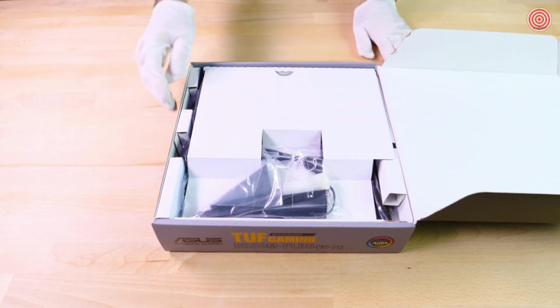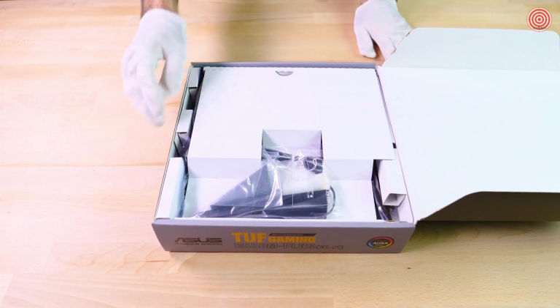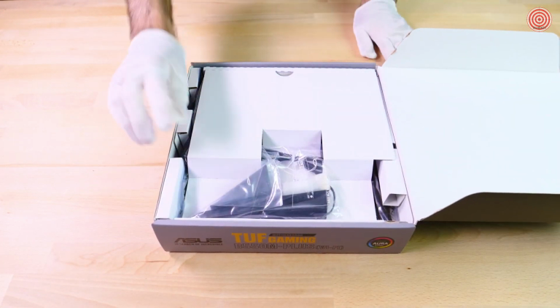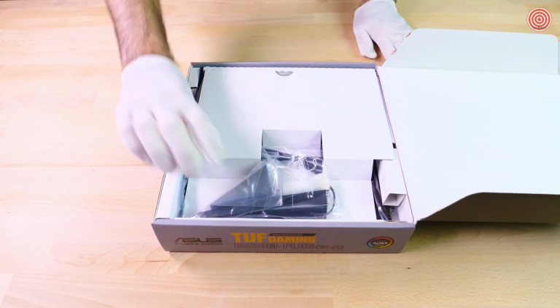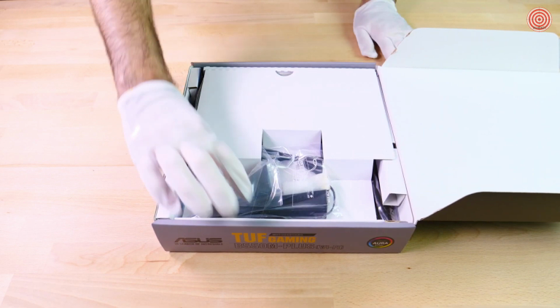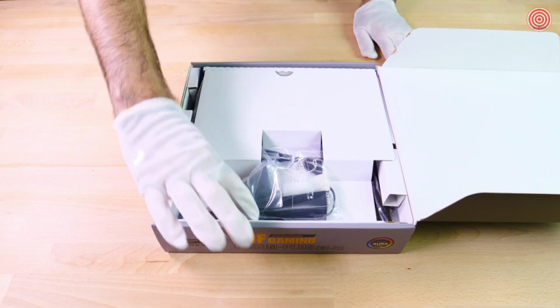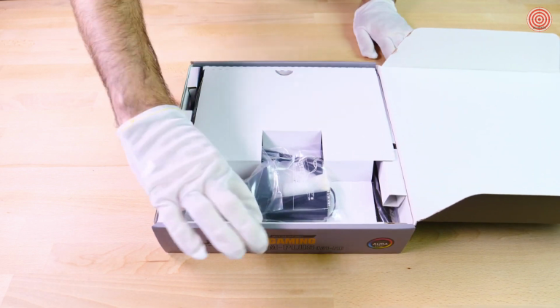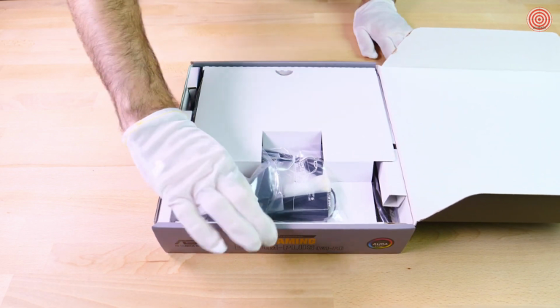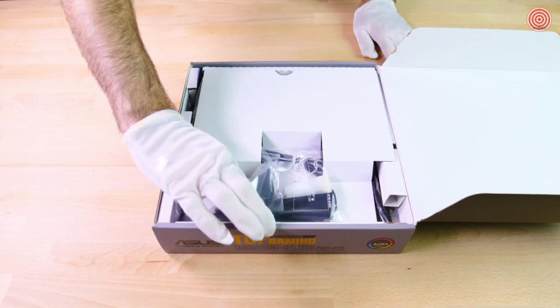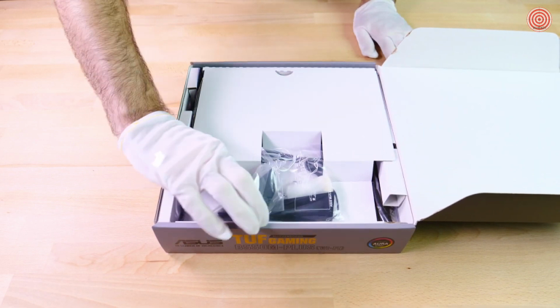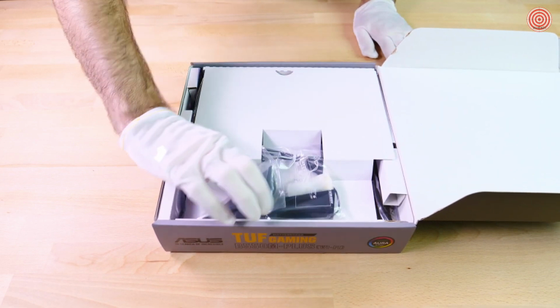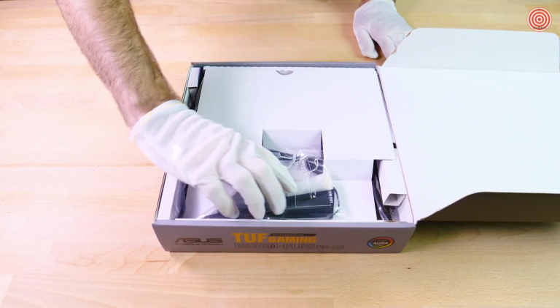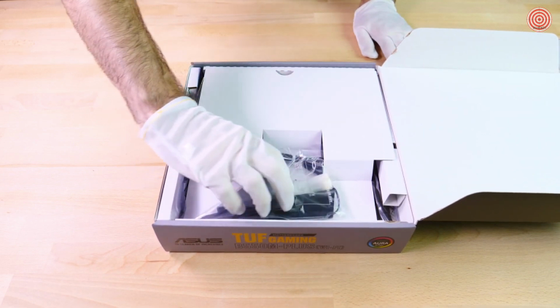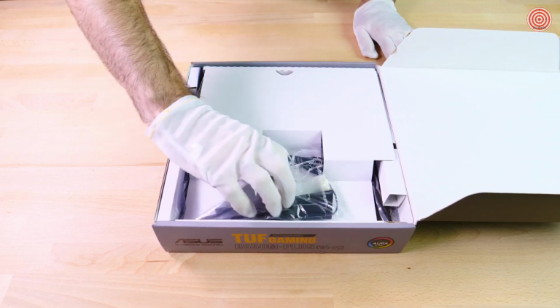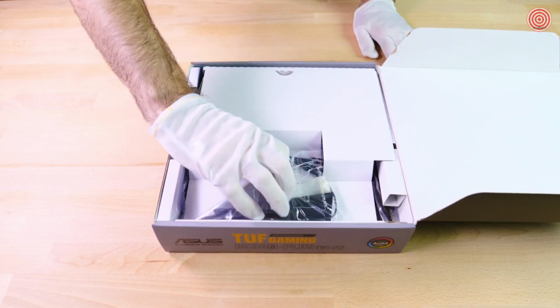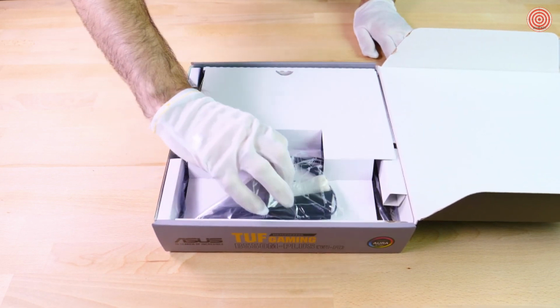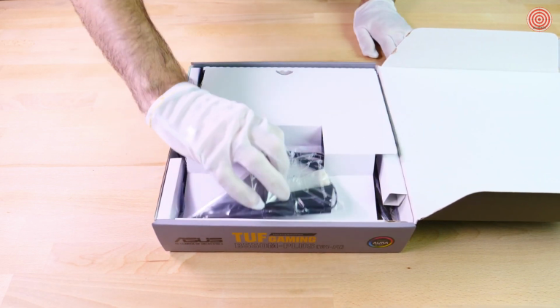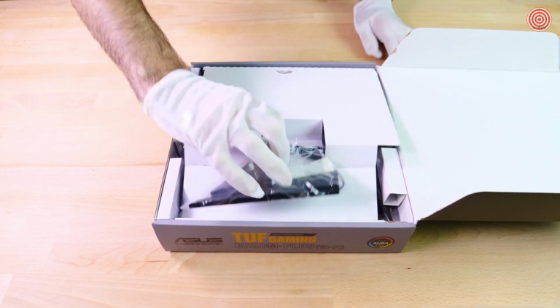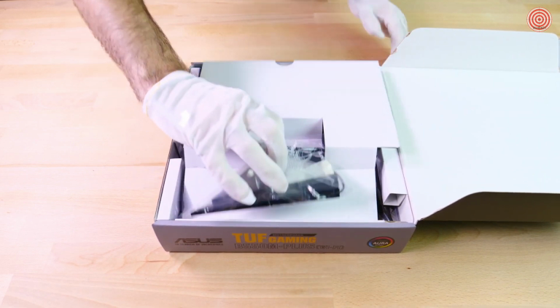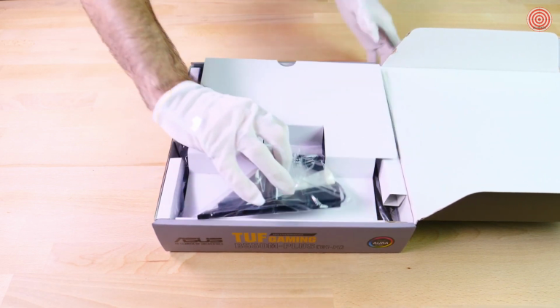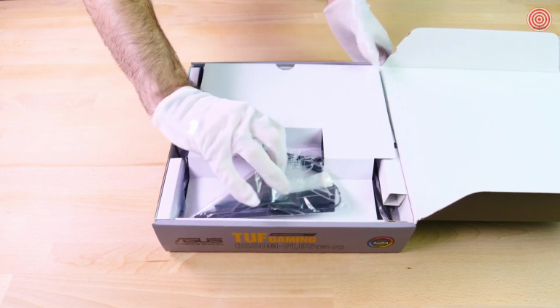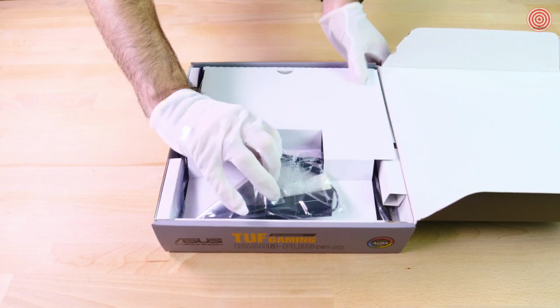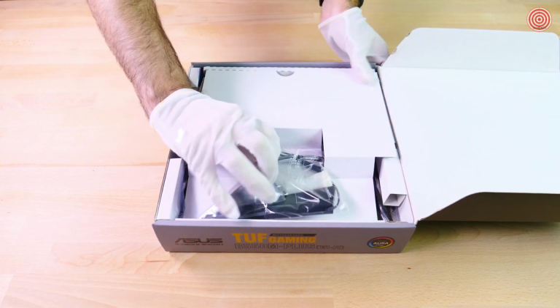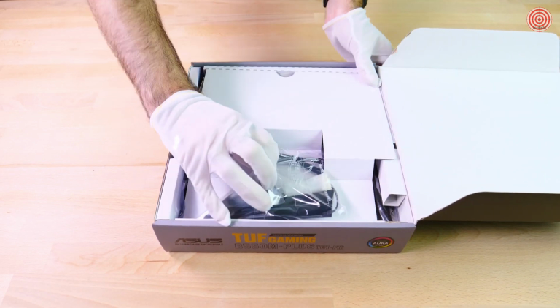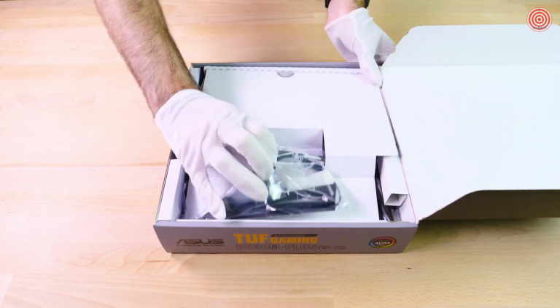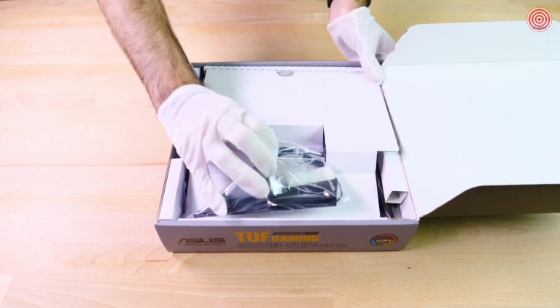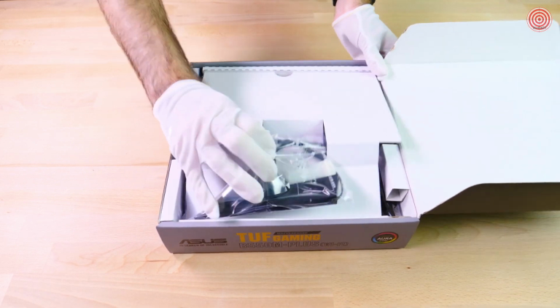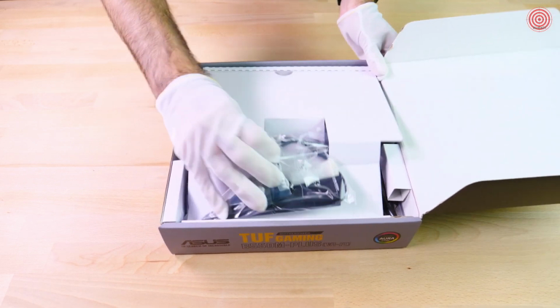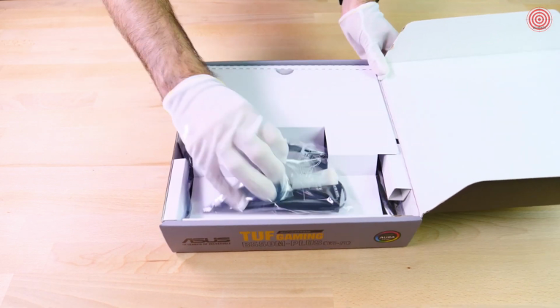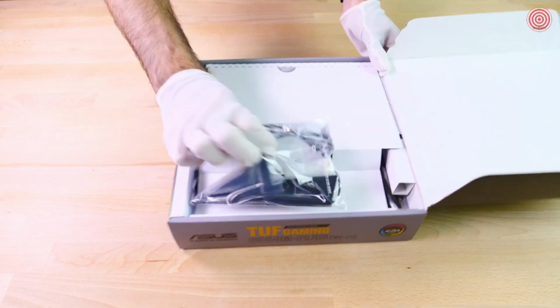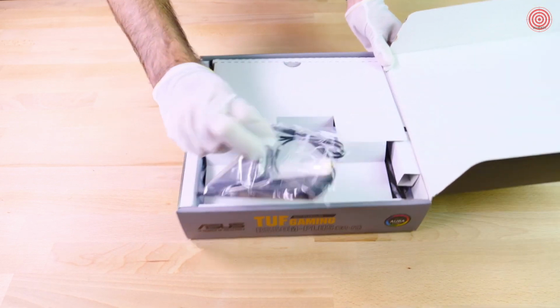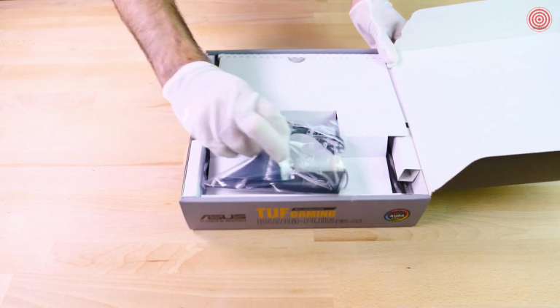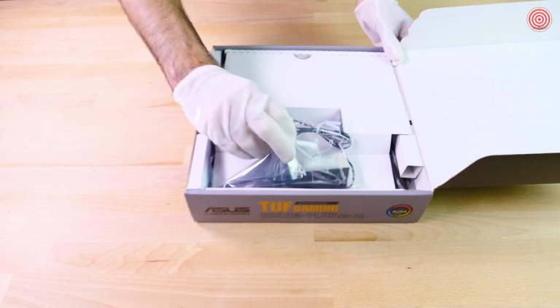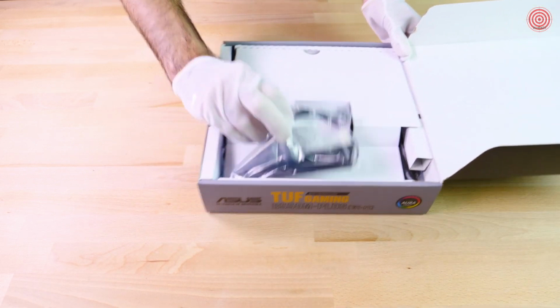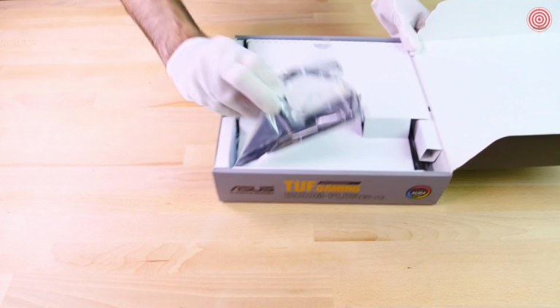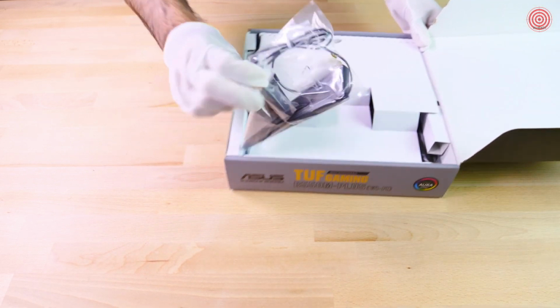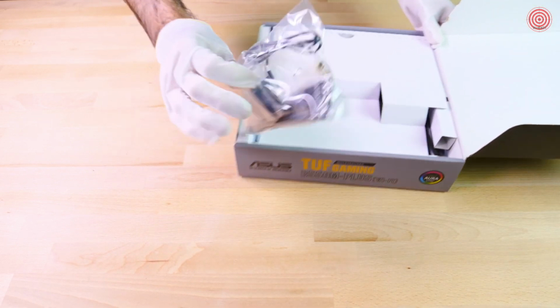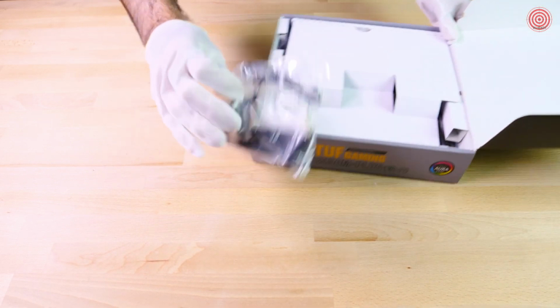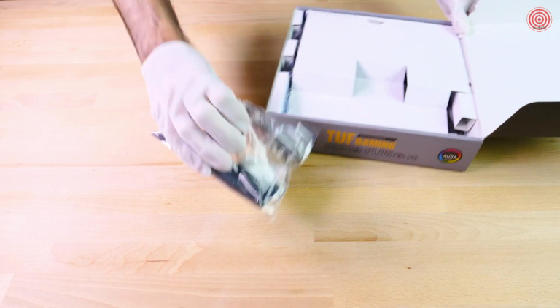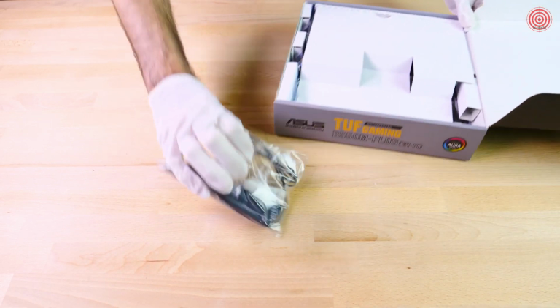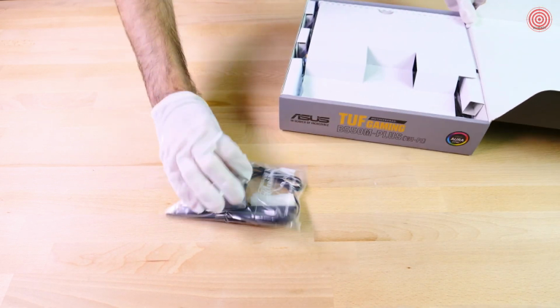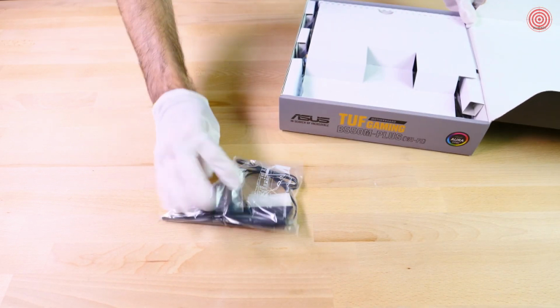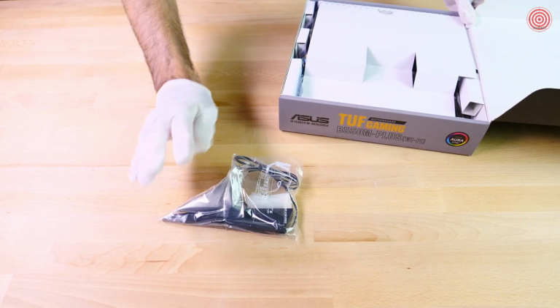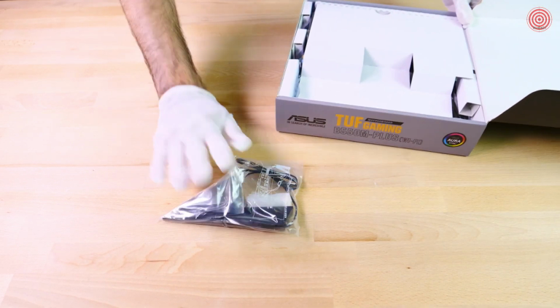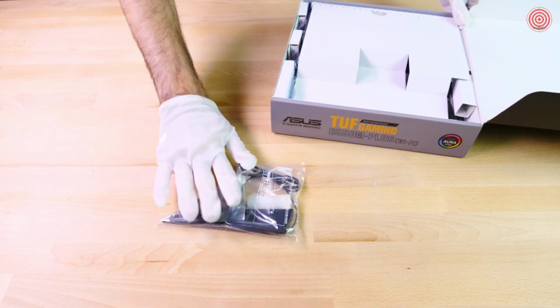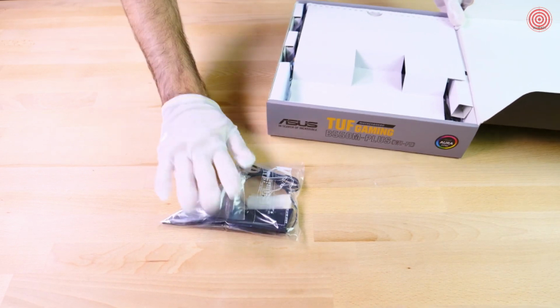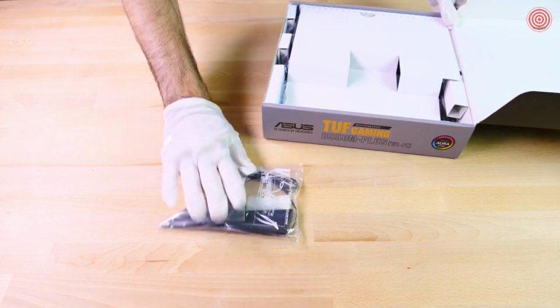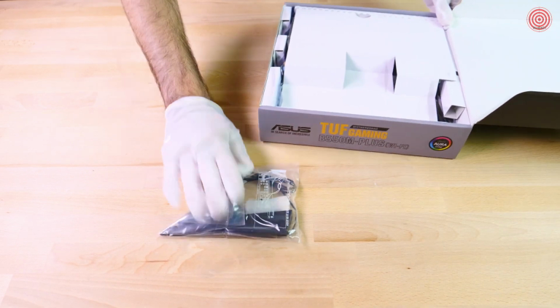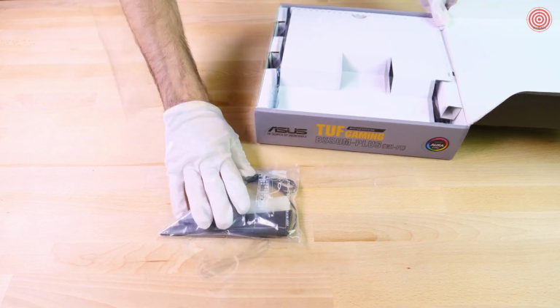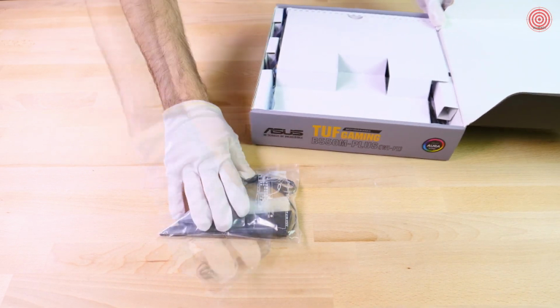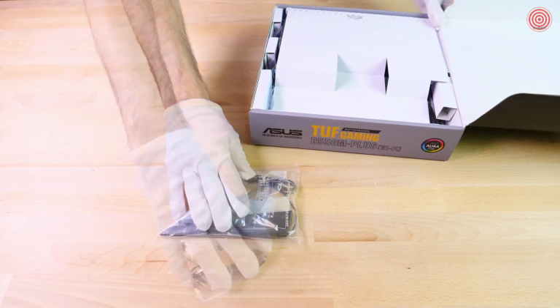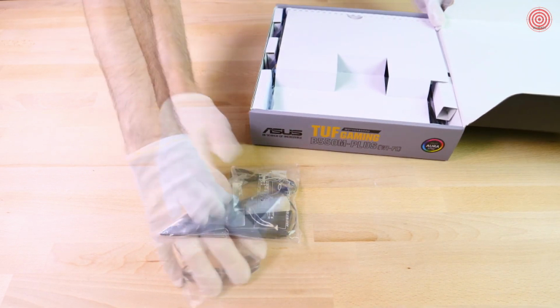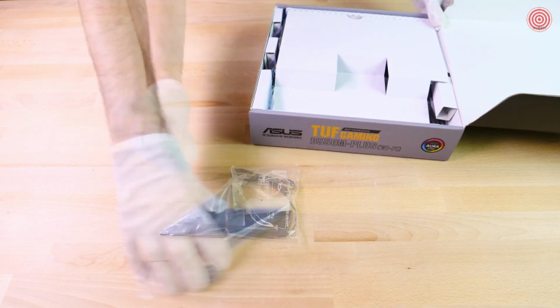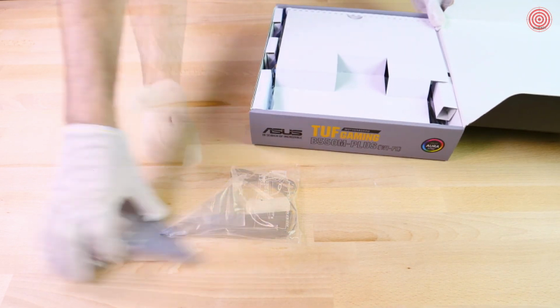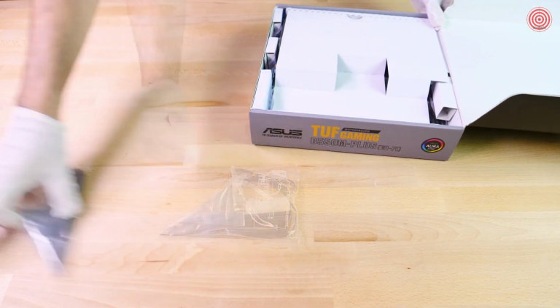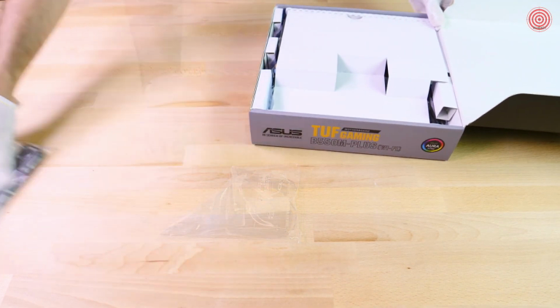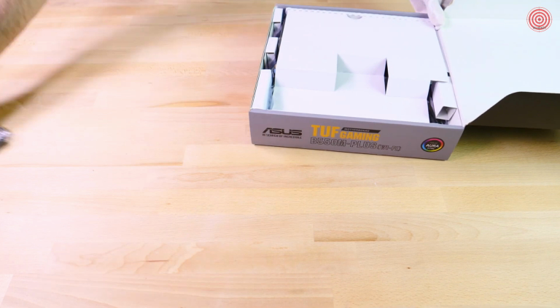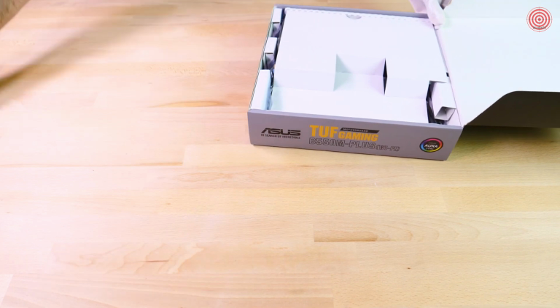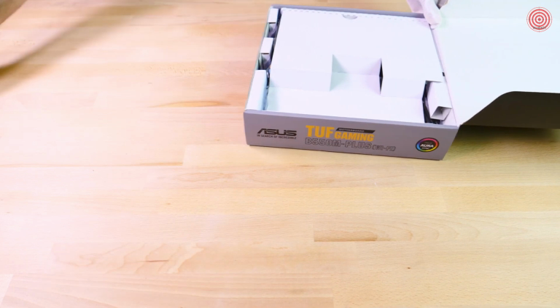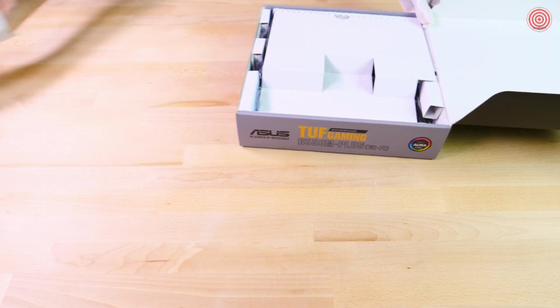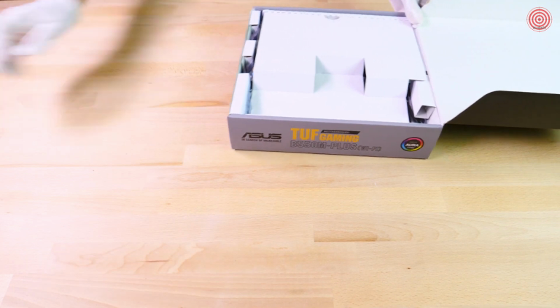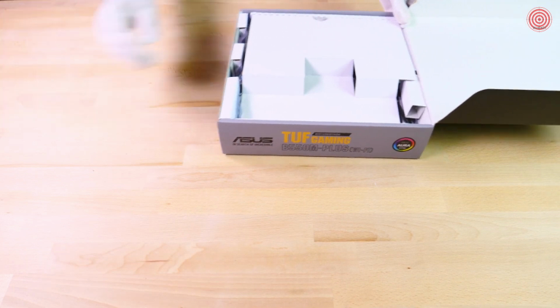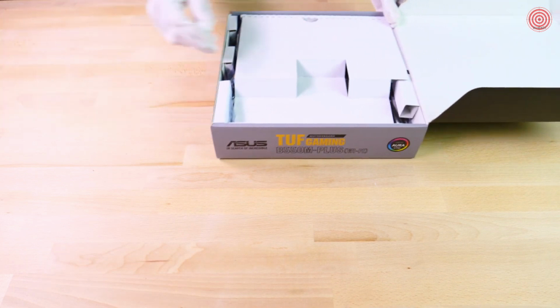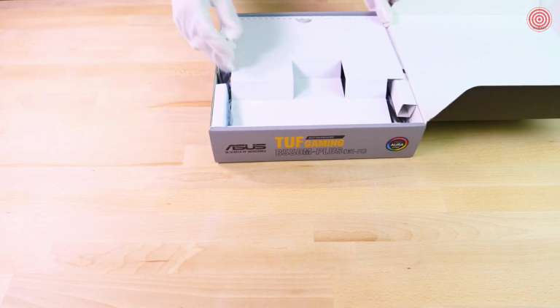So here we have the antenna for the Wi-Fi. If you have a Wi-Fi 6 router, you get some really fast data transfer speeds.